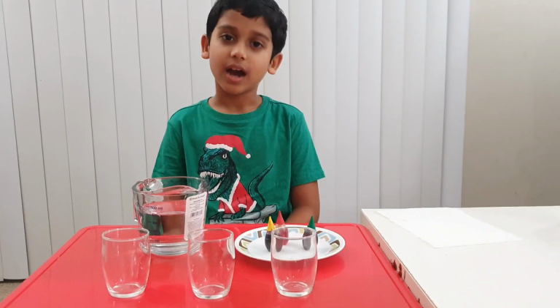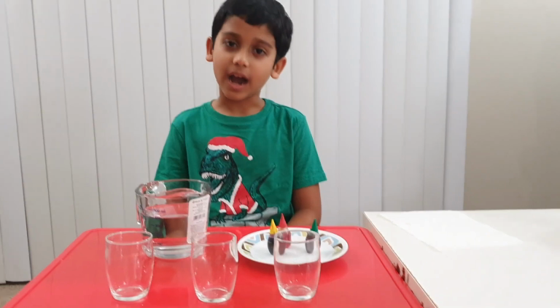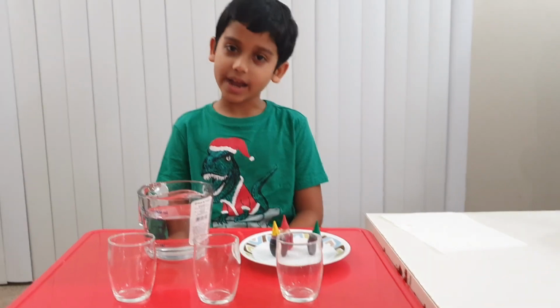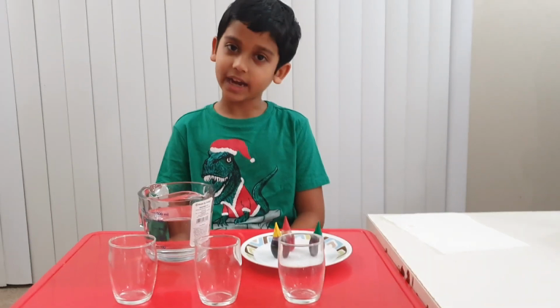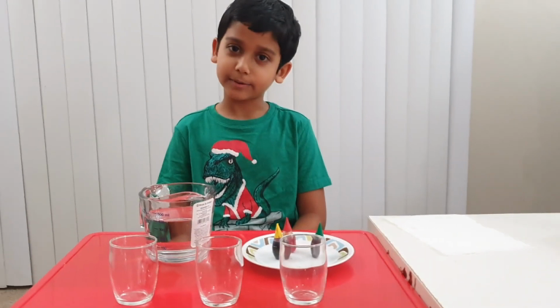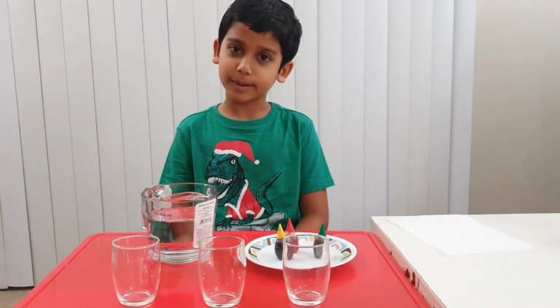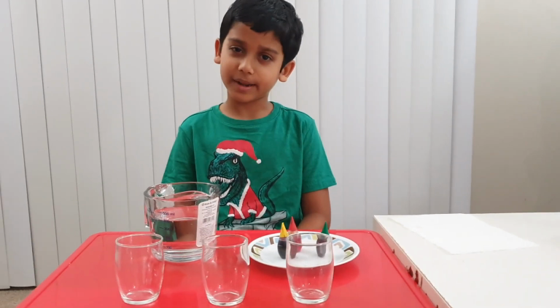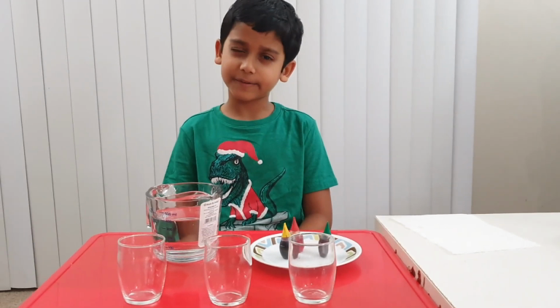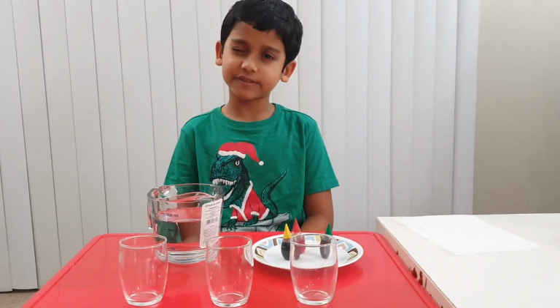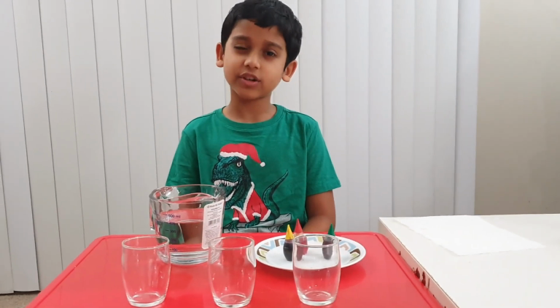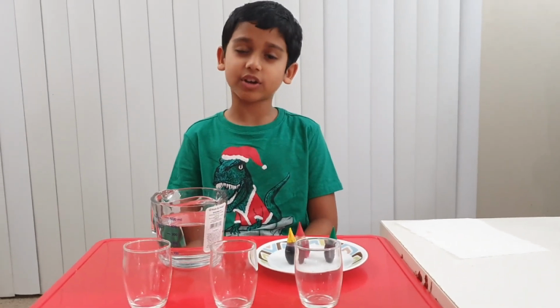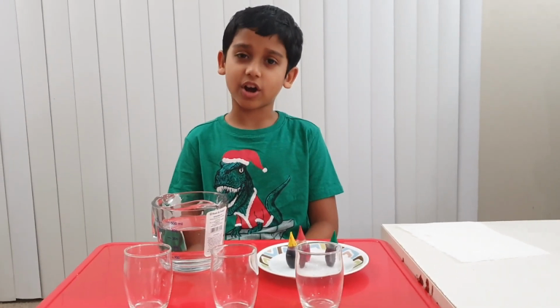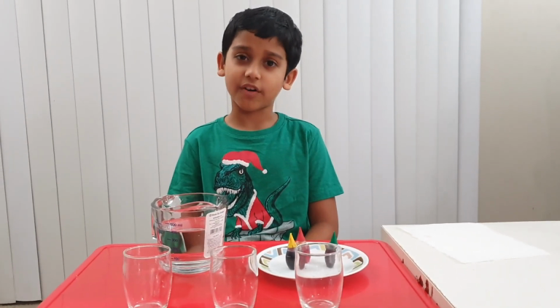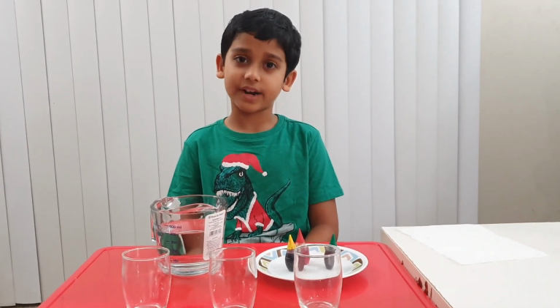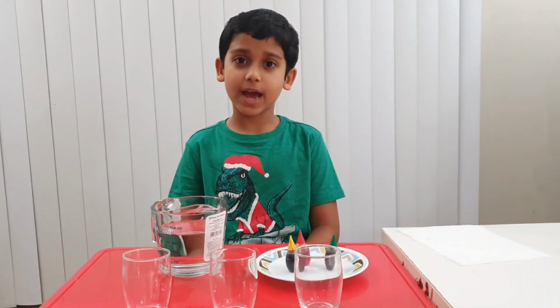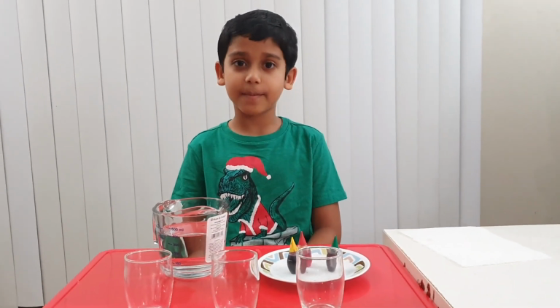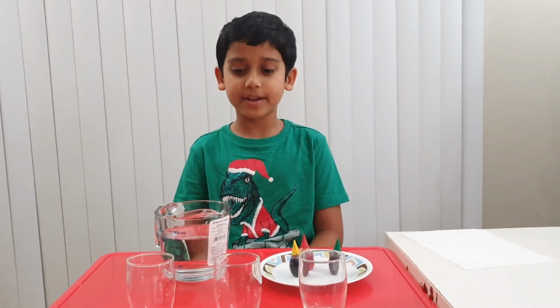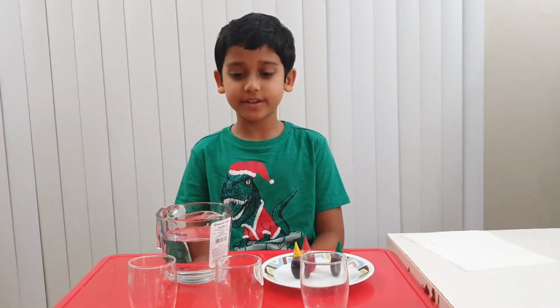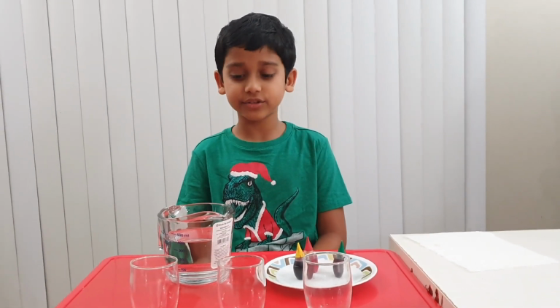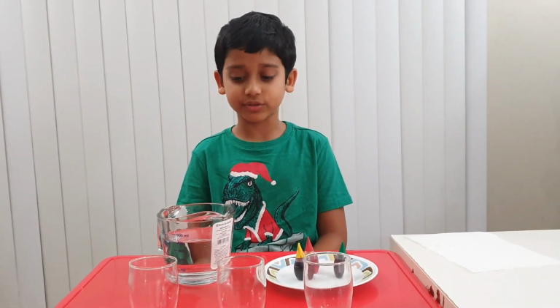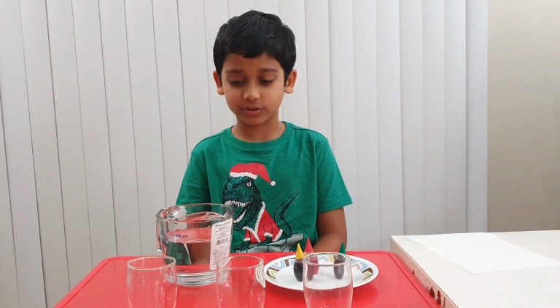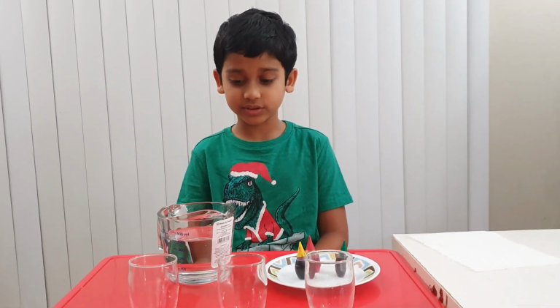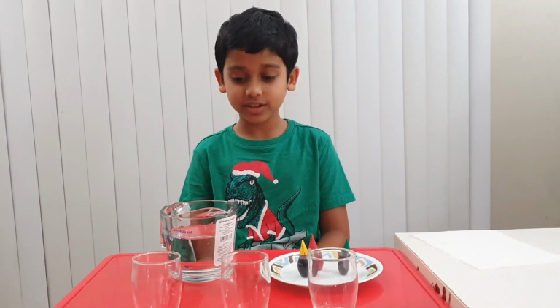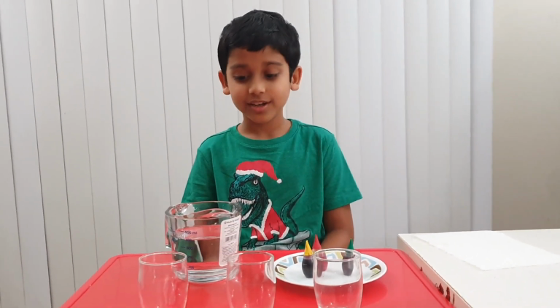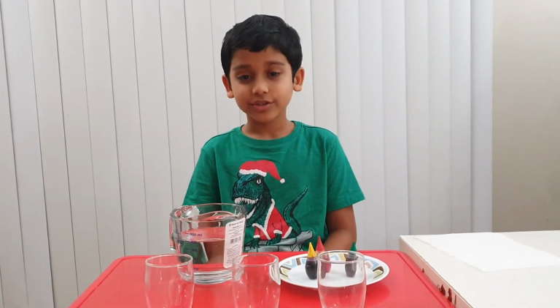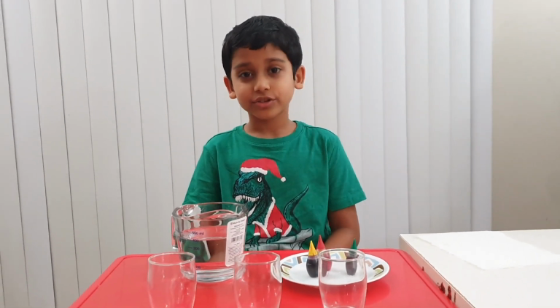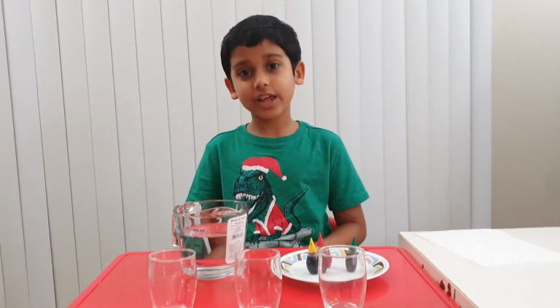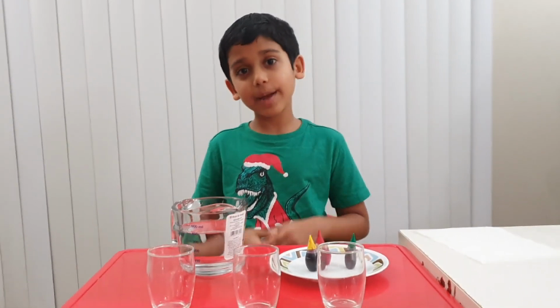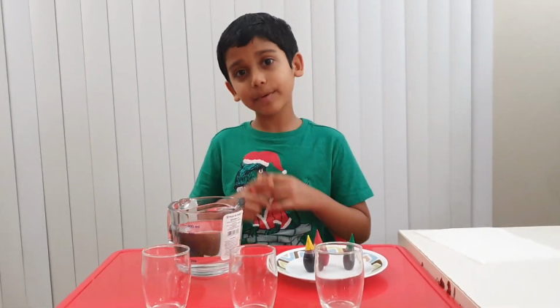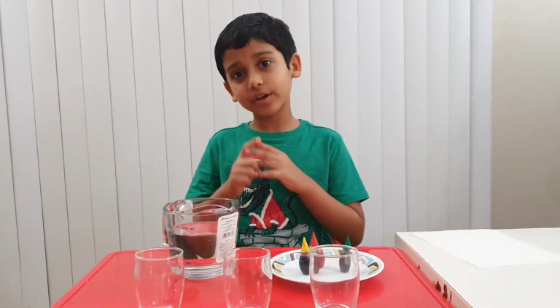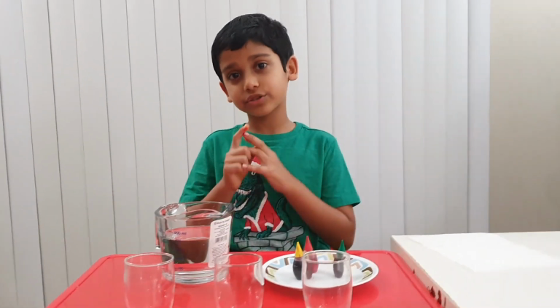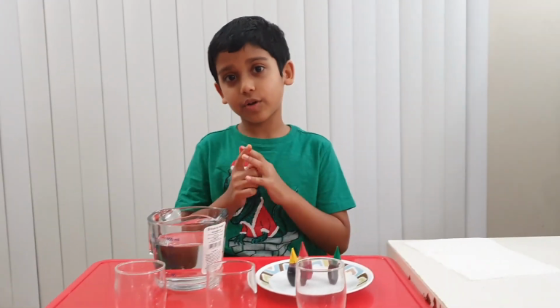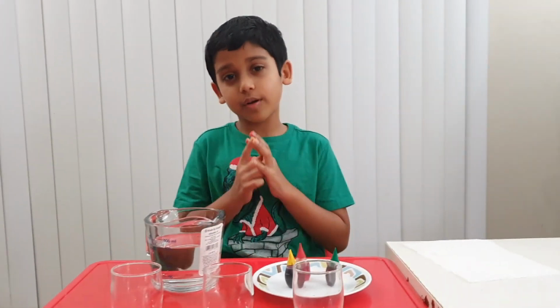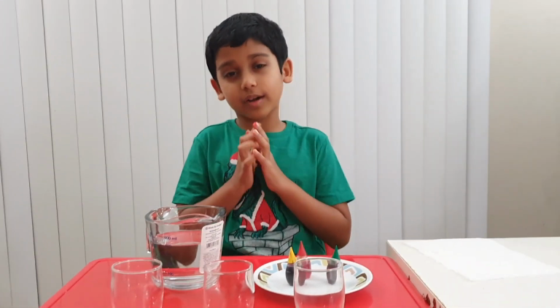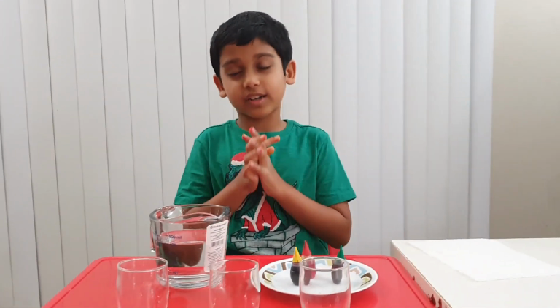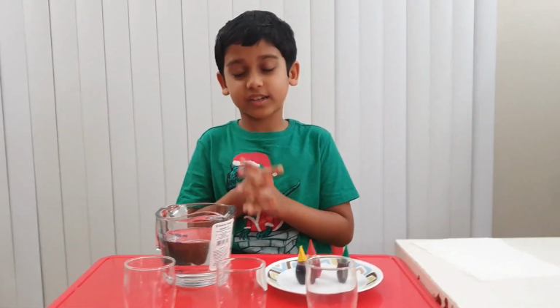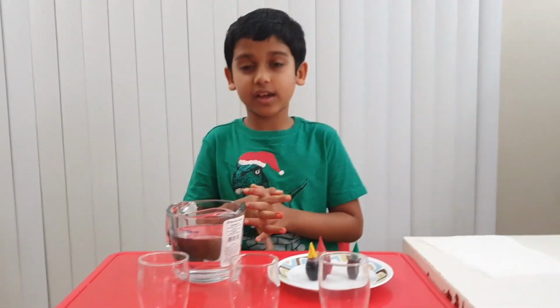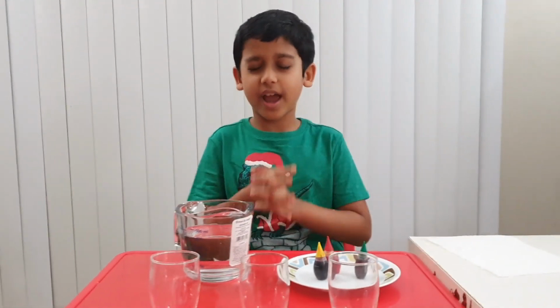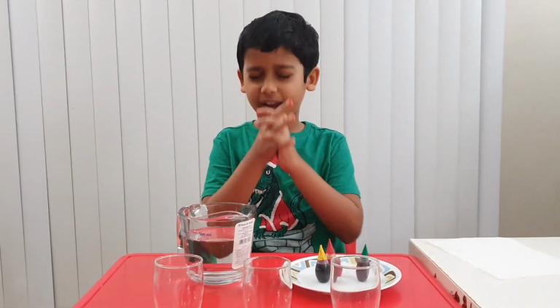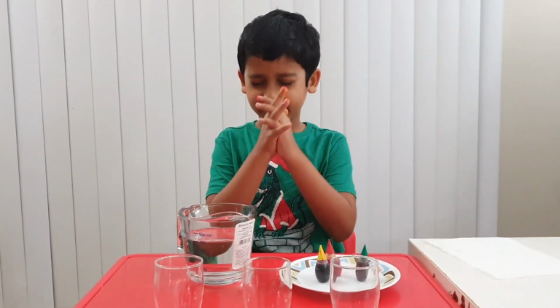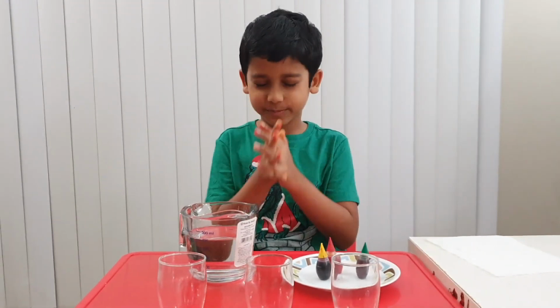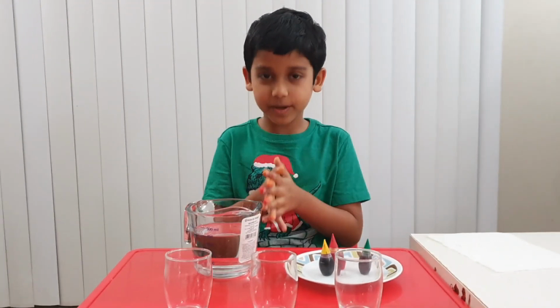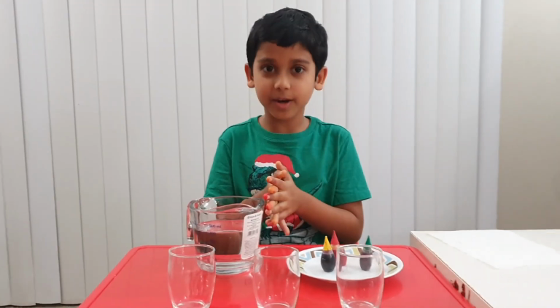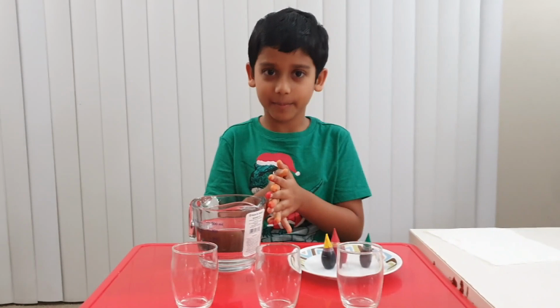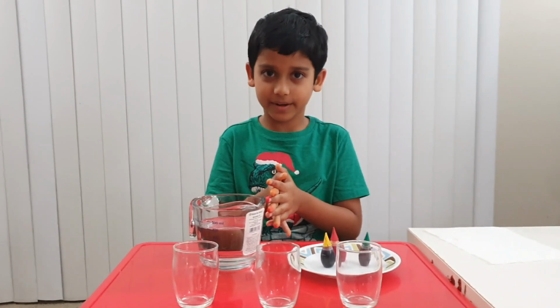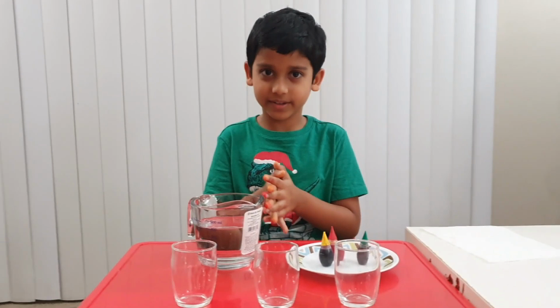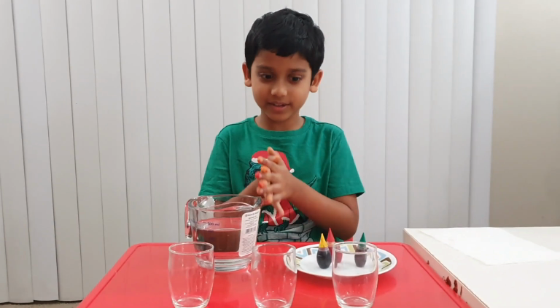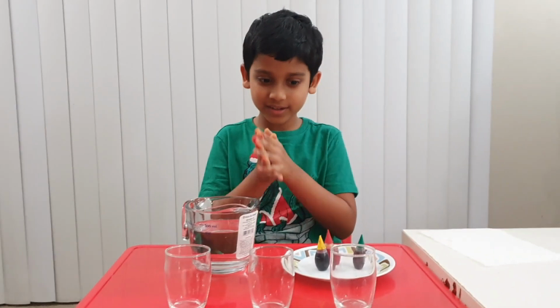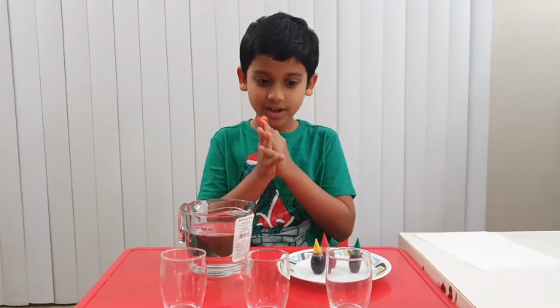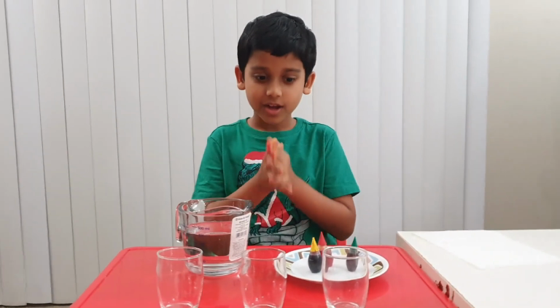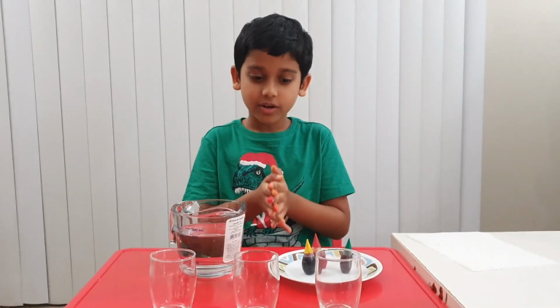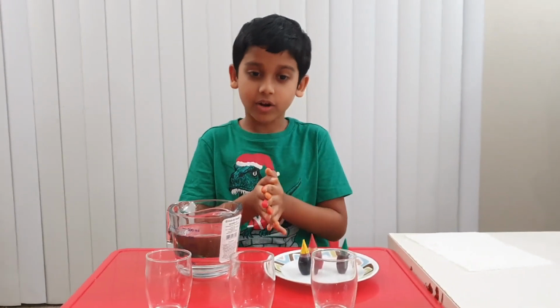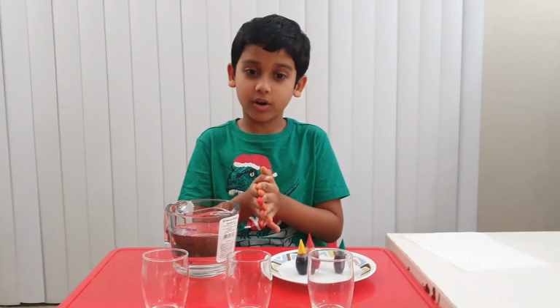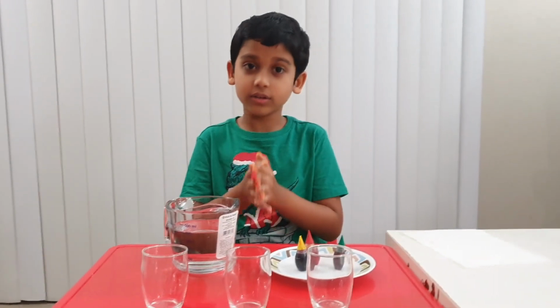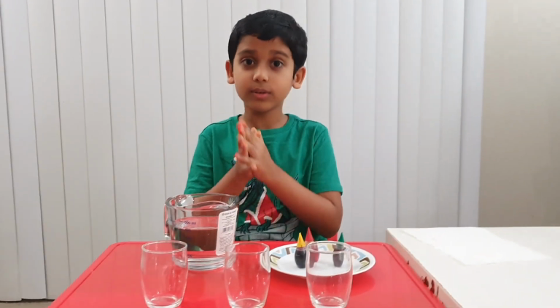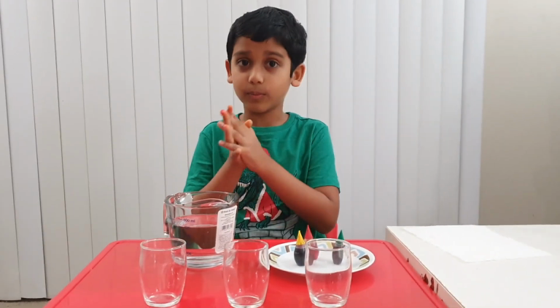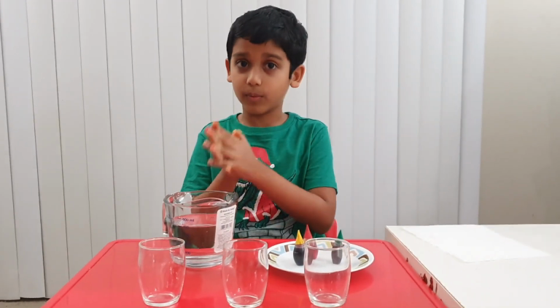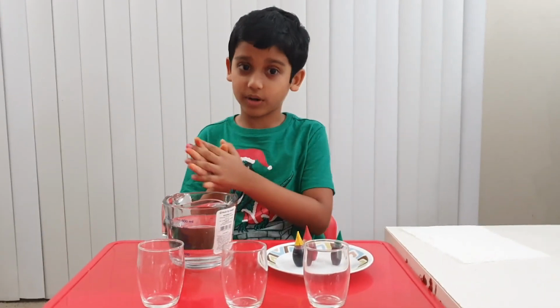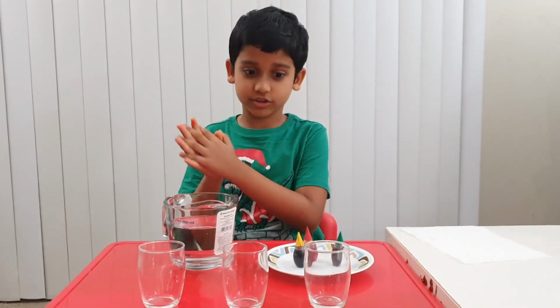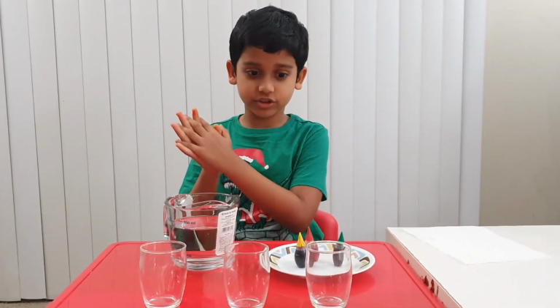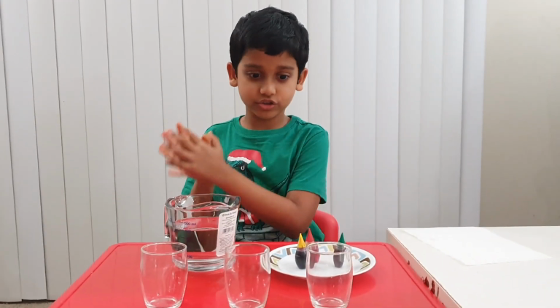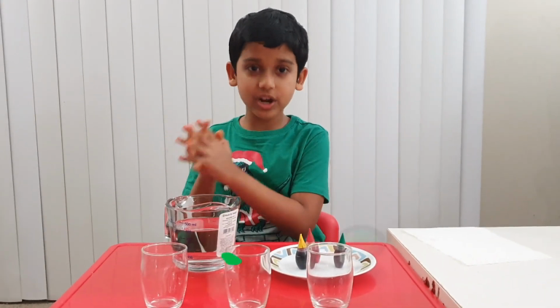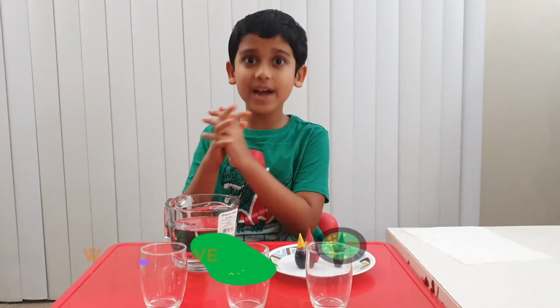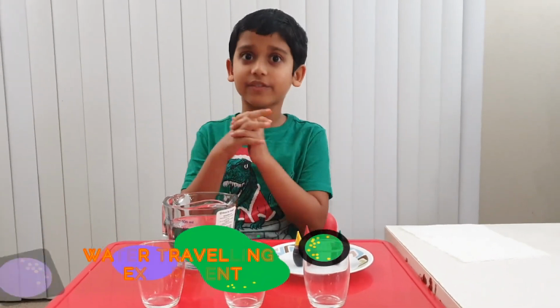Hi guys, my name is Arnav and I'm 8 years old. Today I'm going to show you an experiment called water travel.